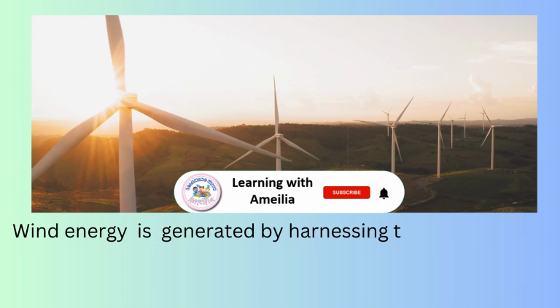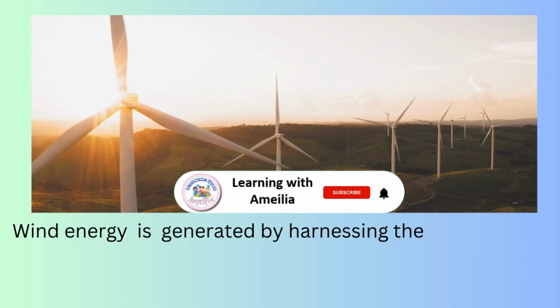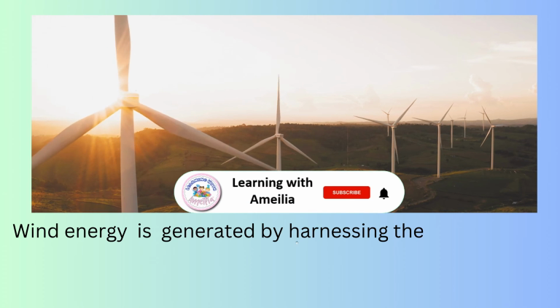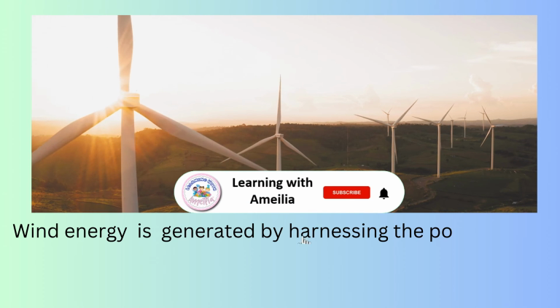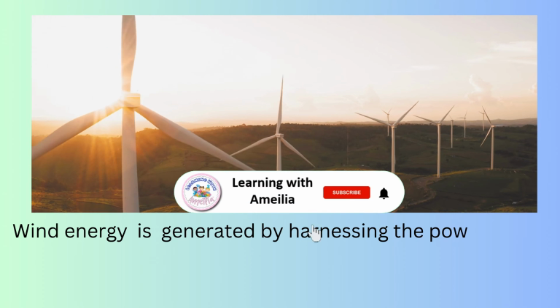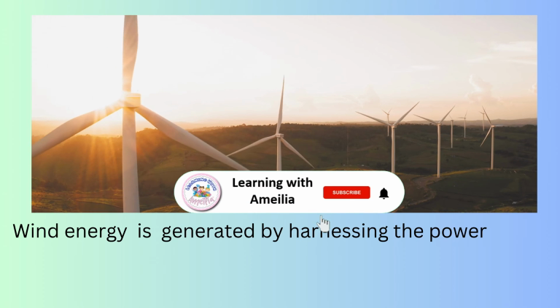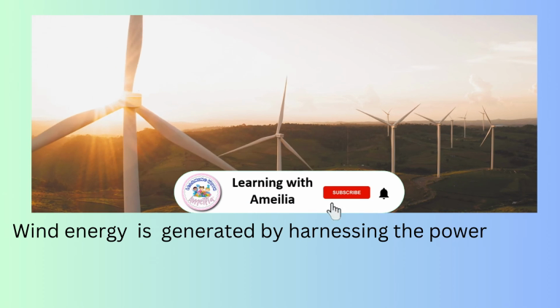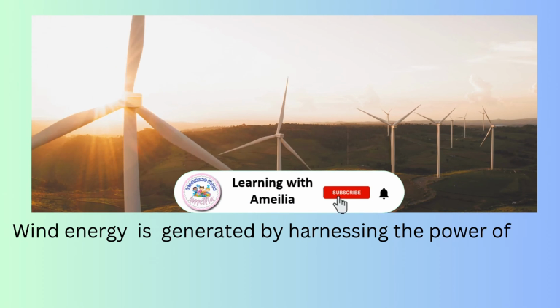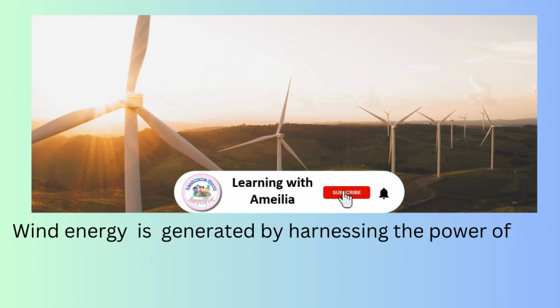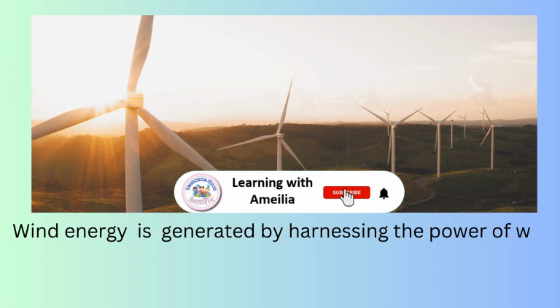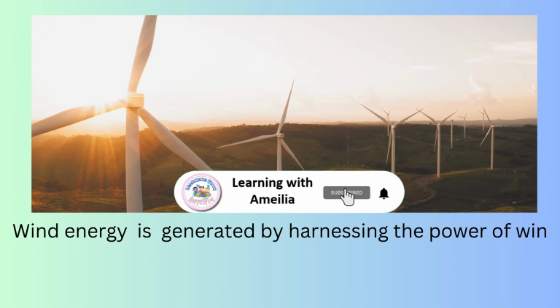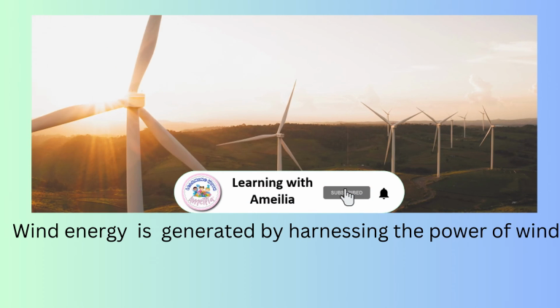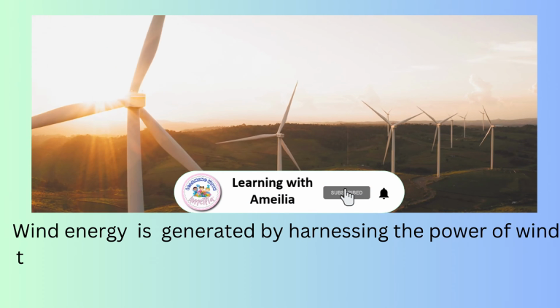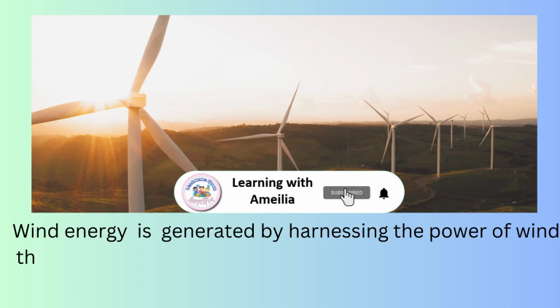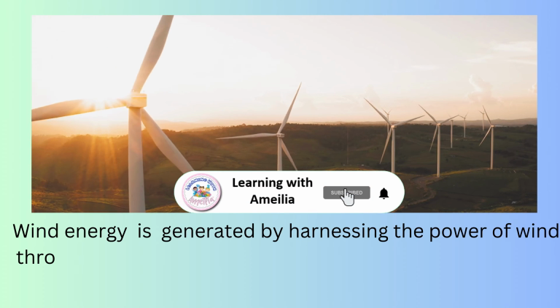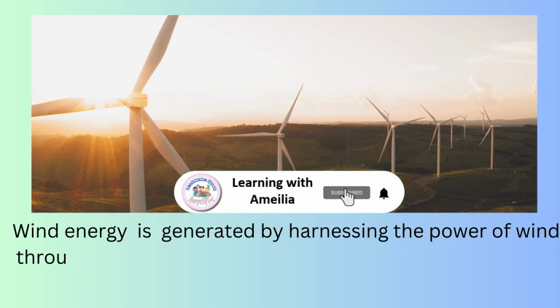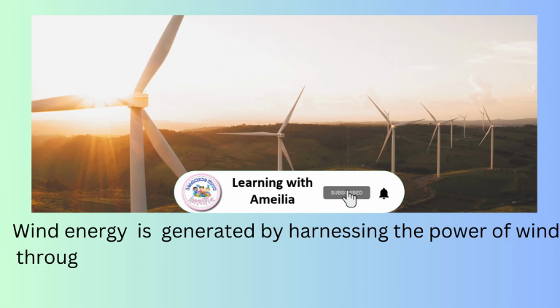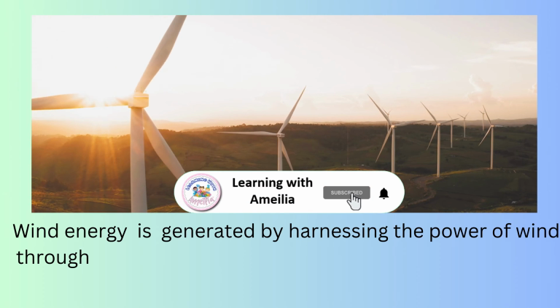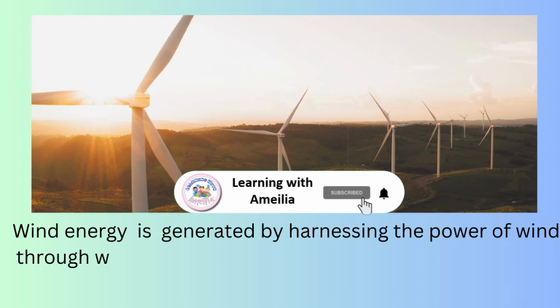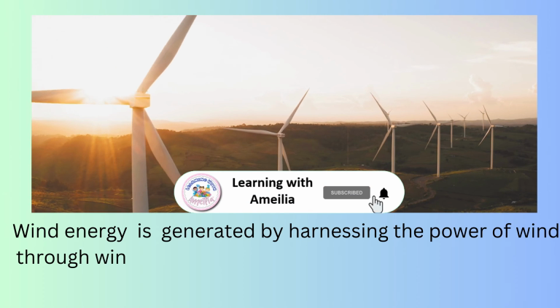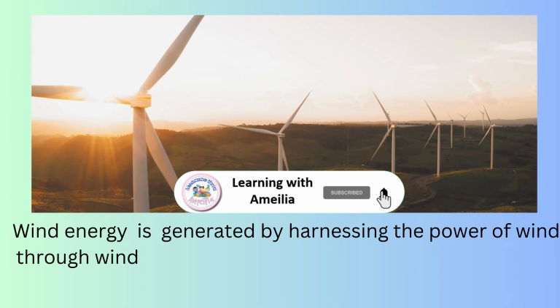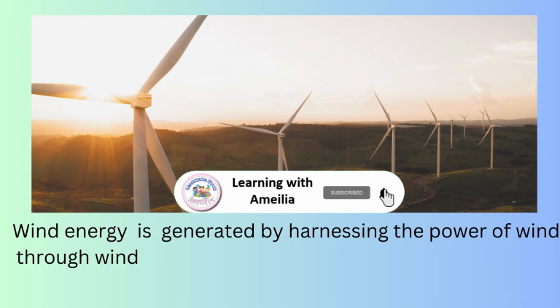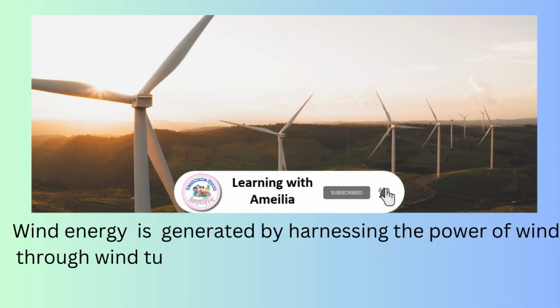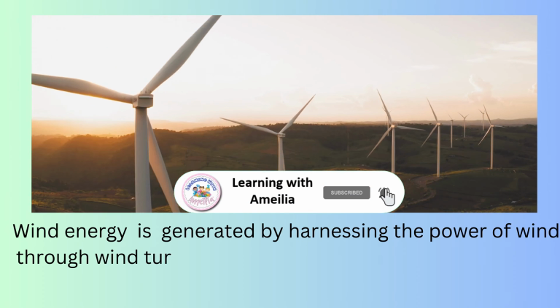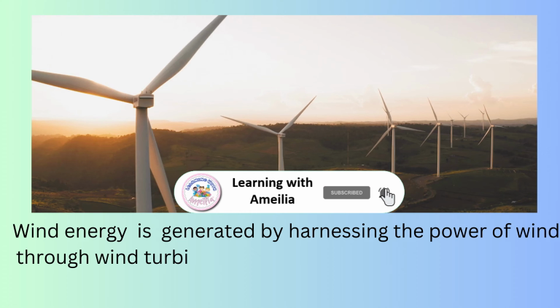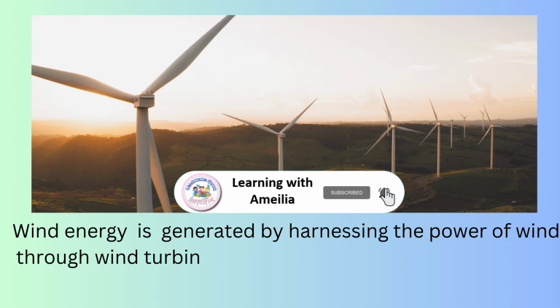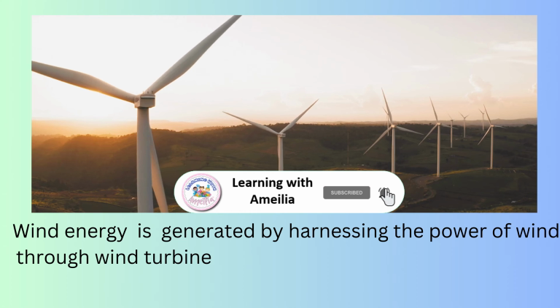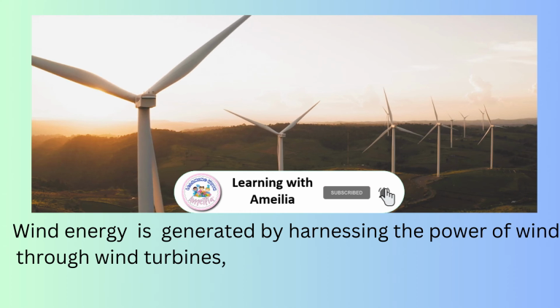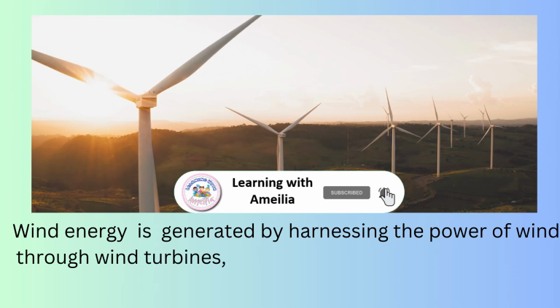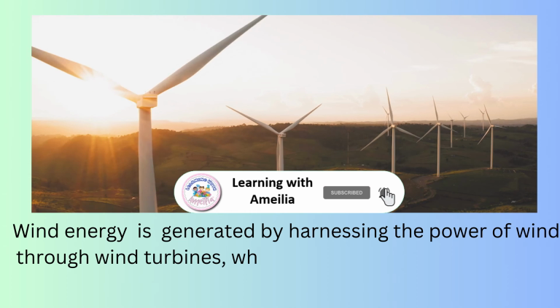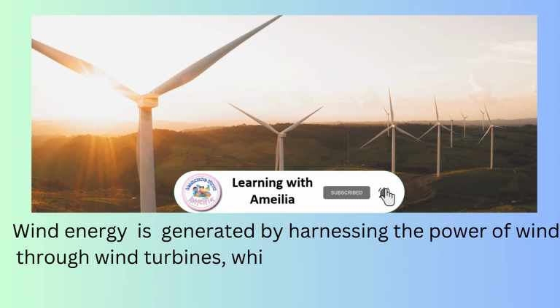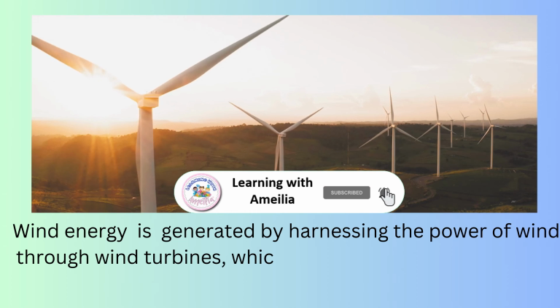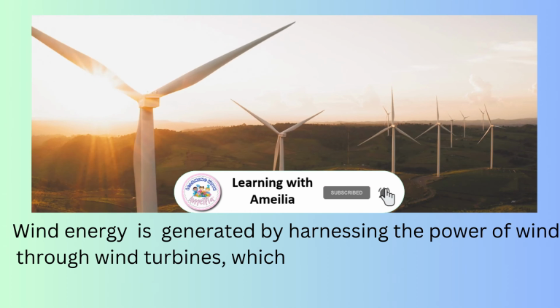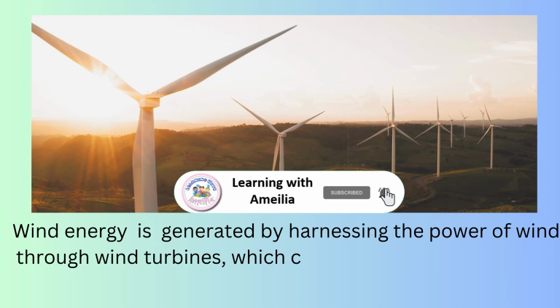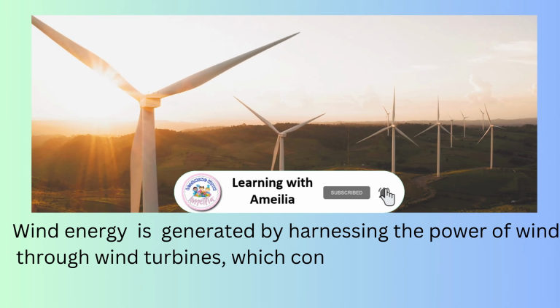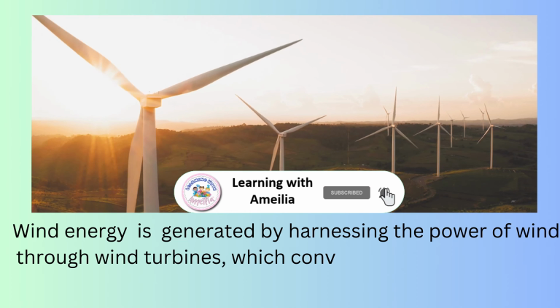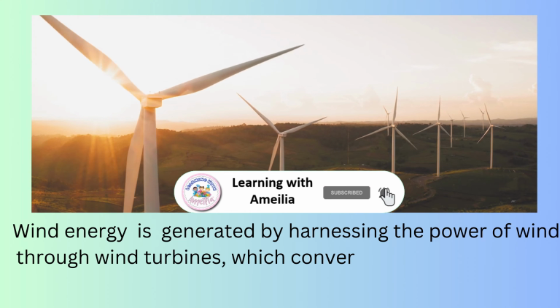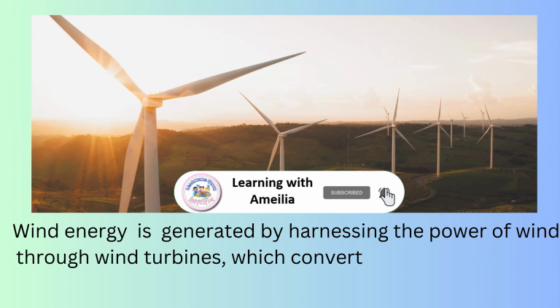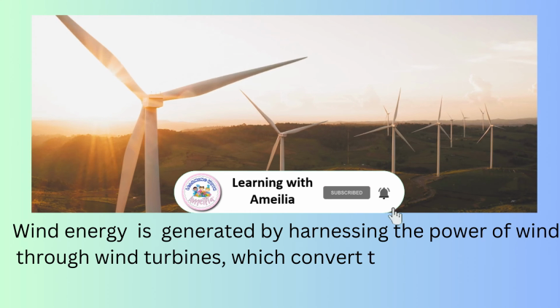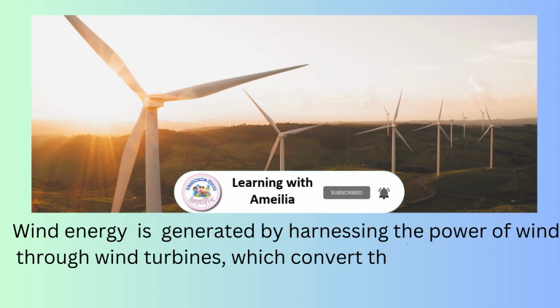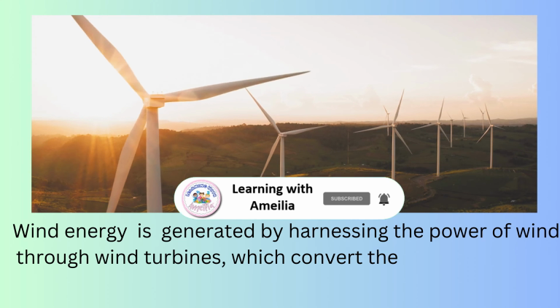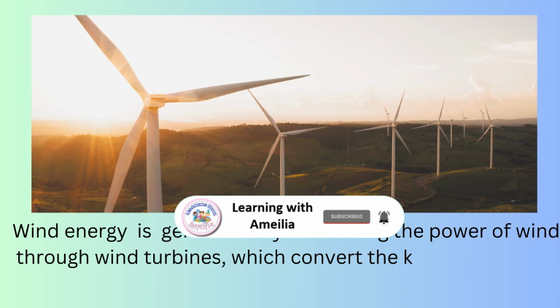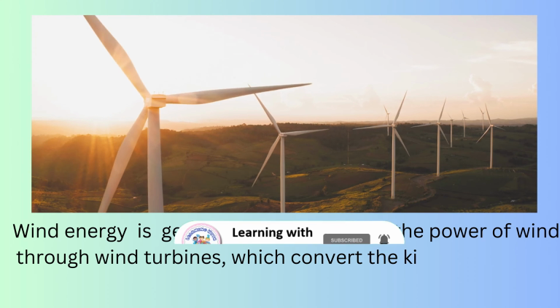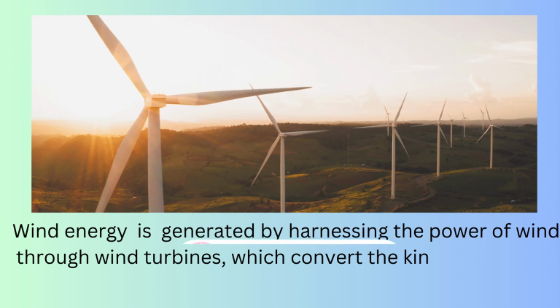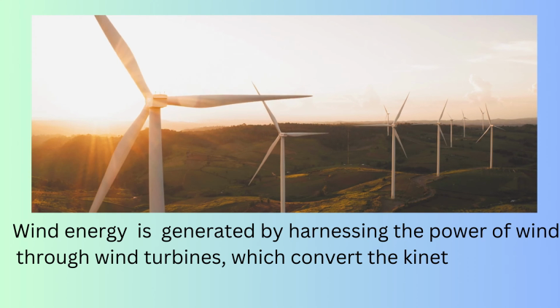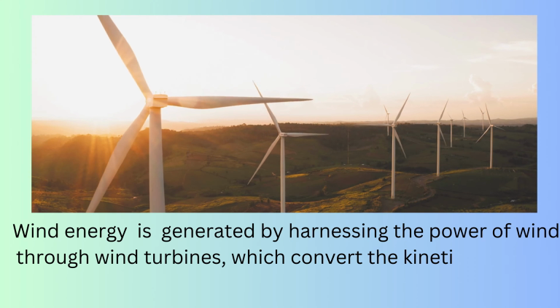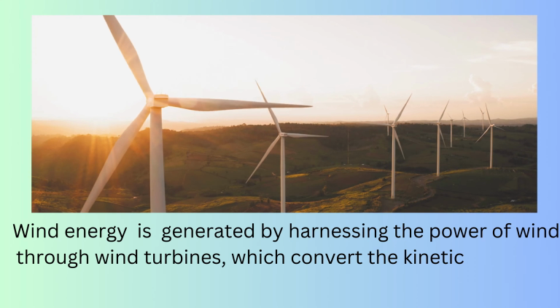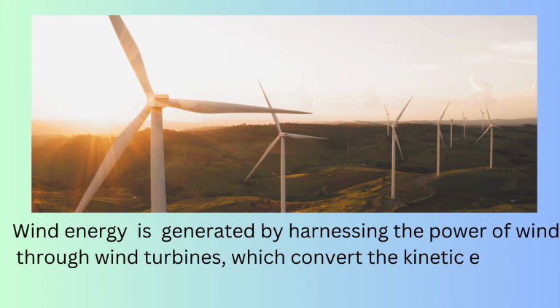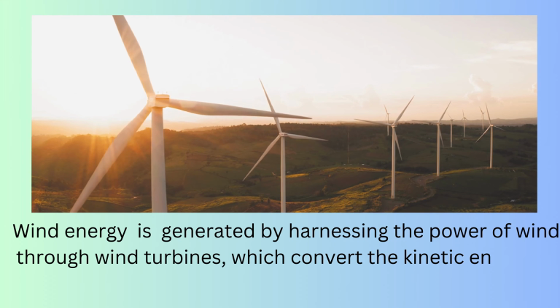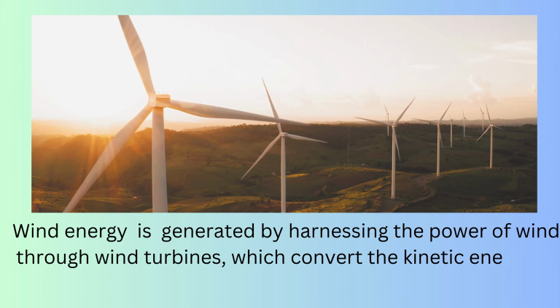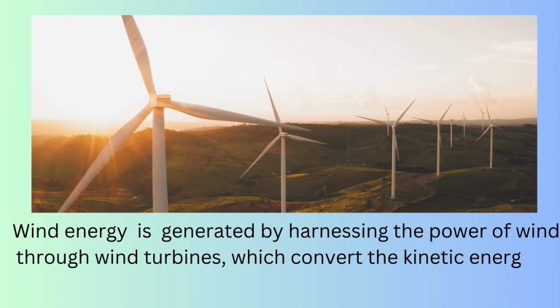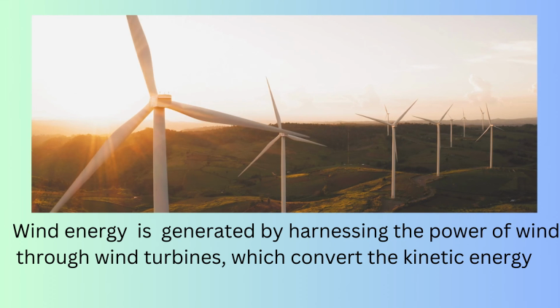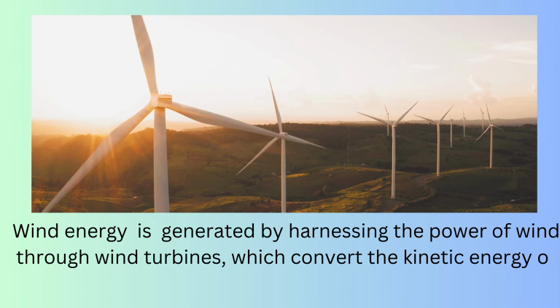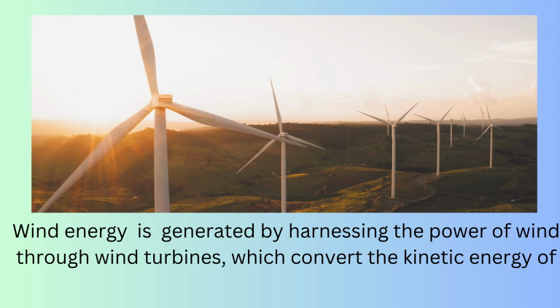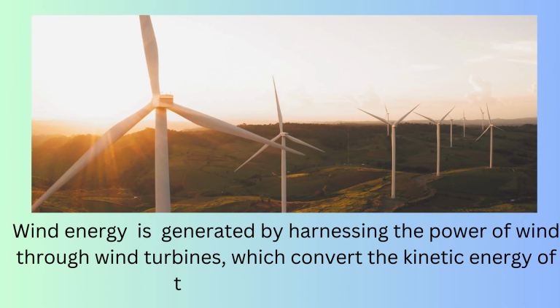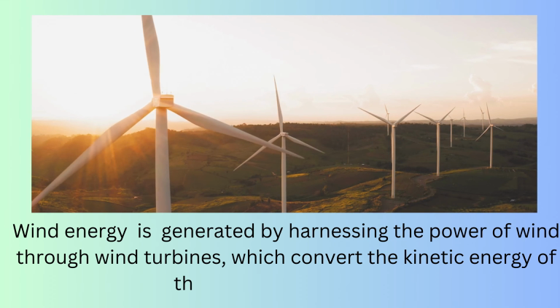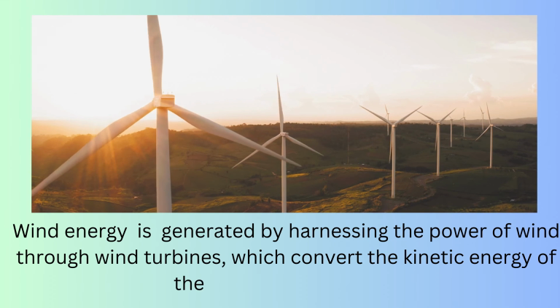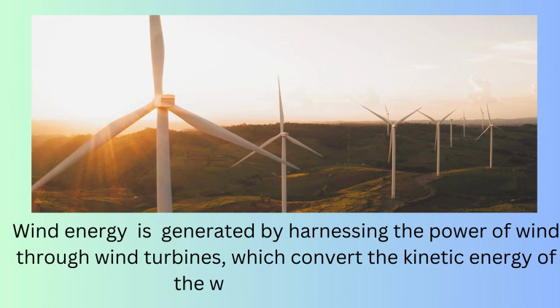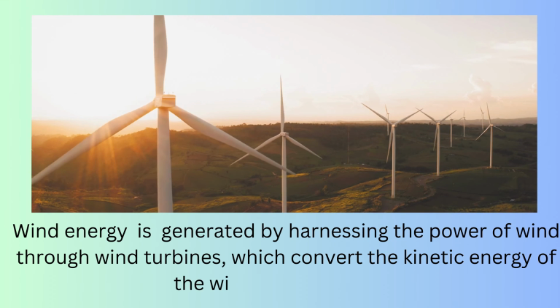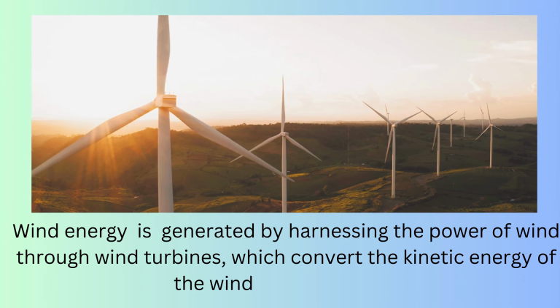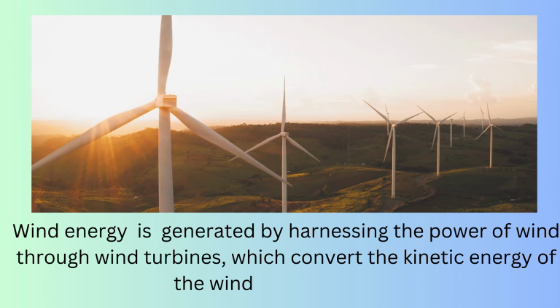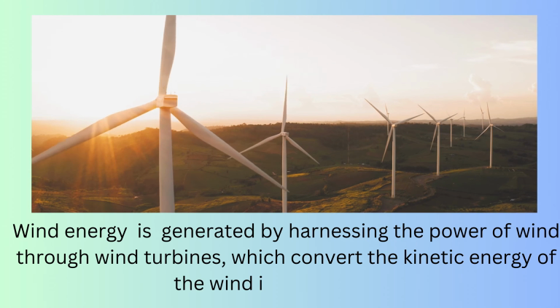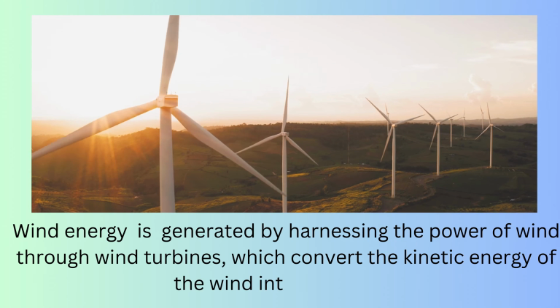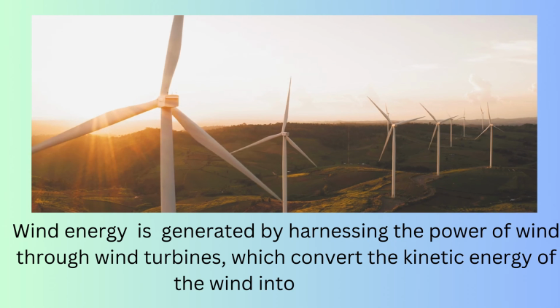Wind energy is generated by harnessing the power of wind through wind turbines, which convert the kinetic energy of the wind into electricity.